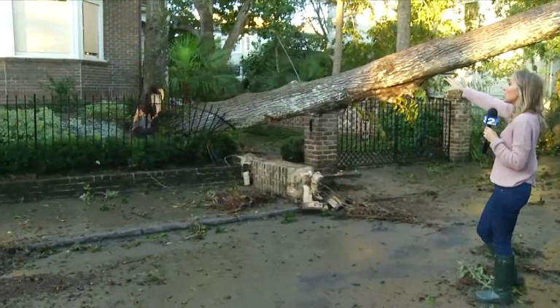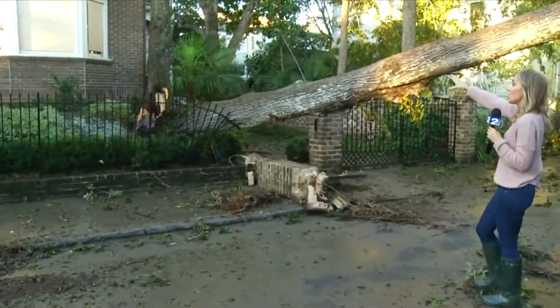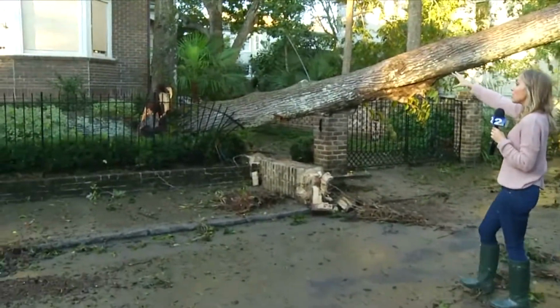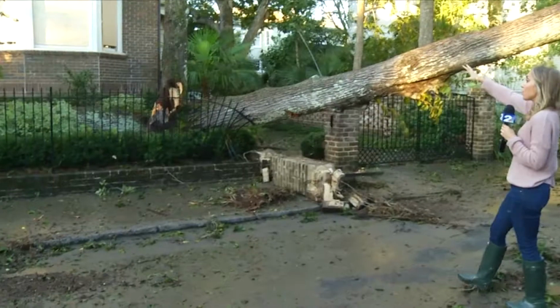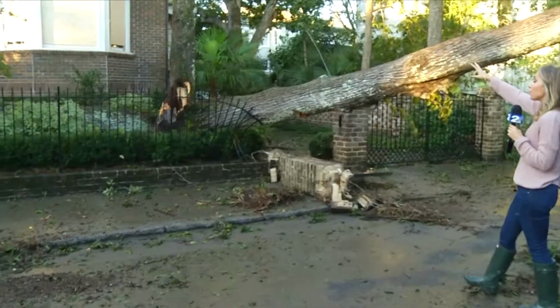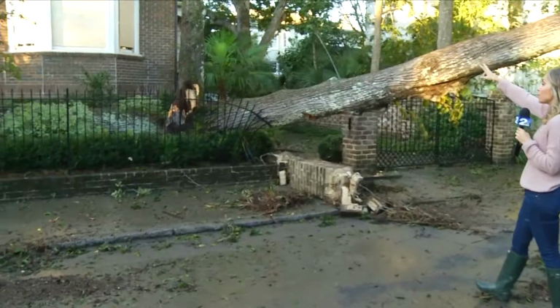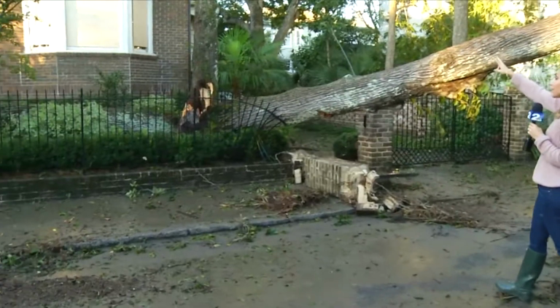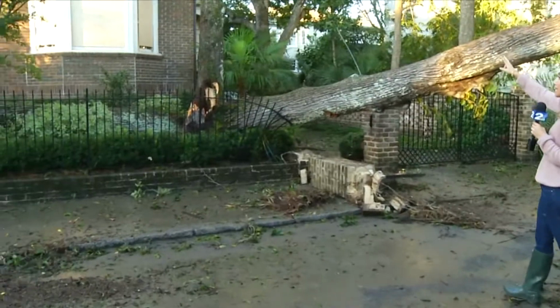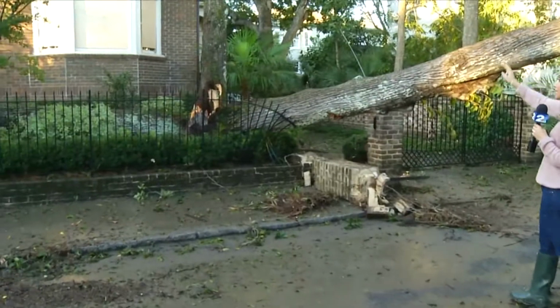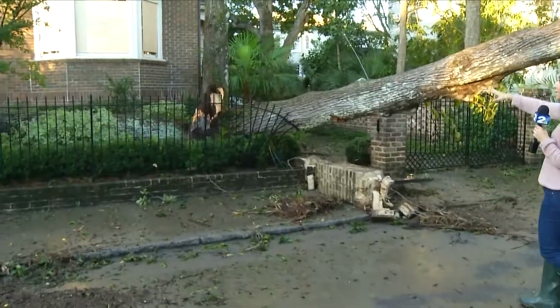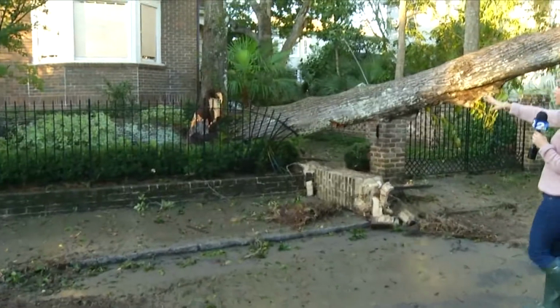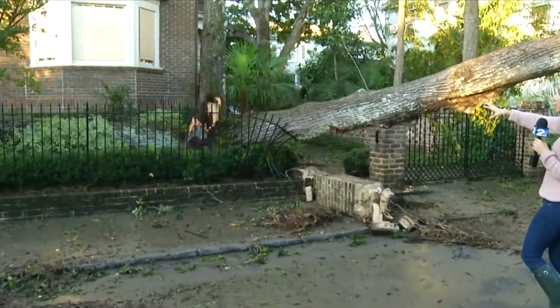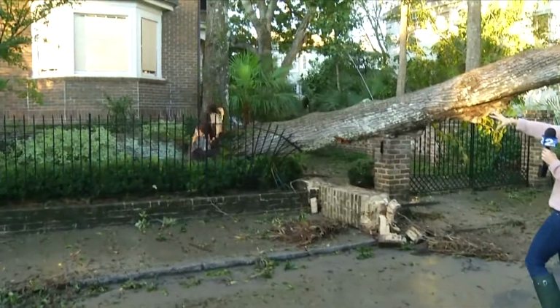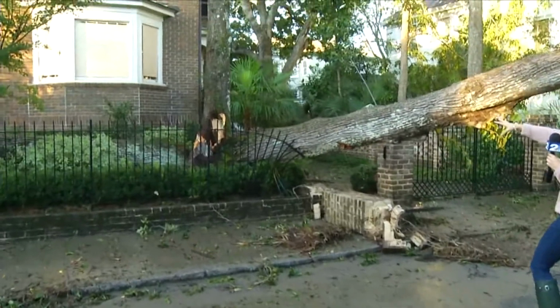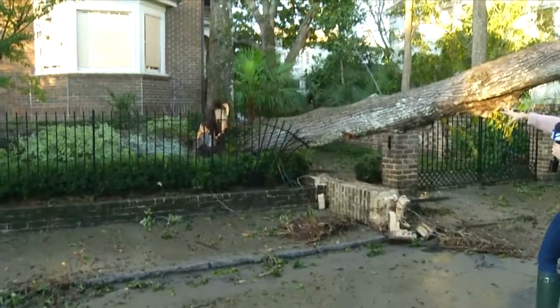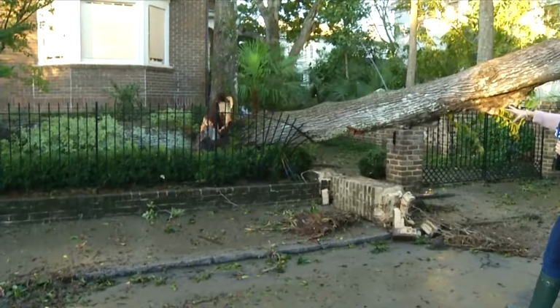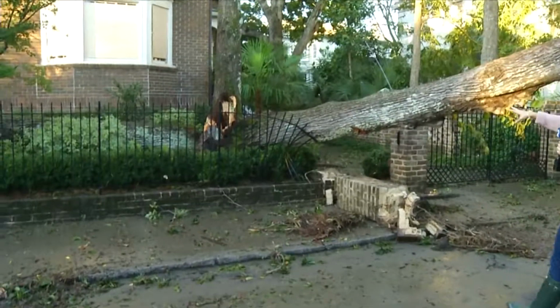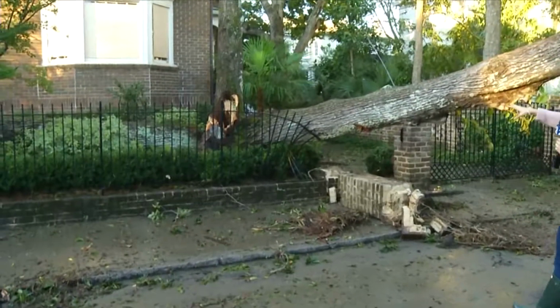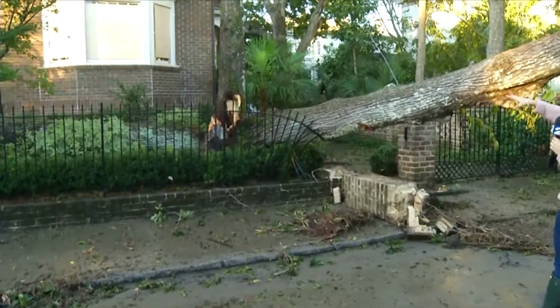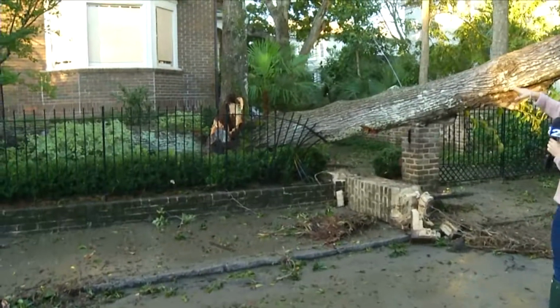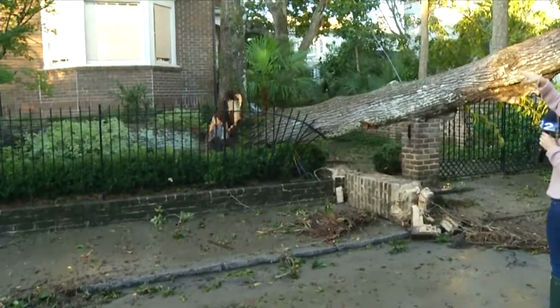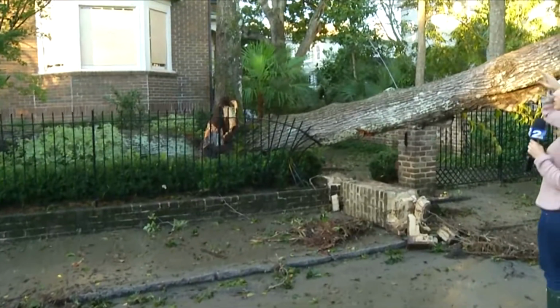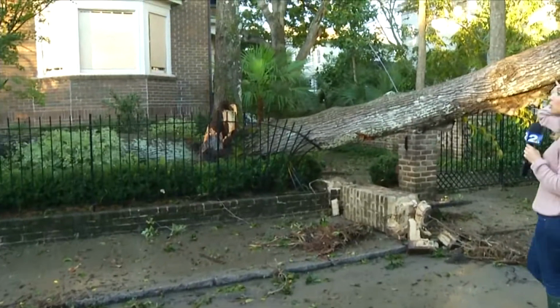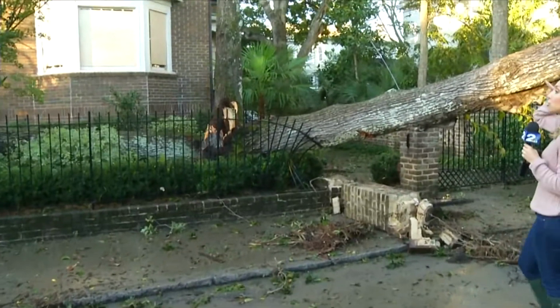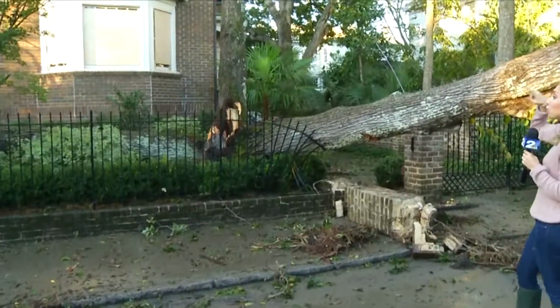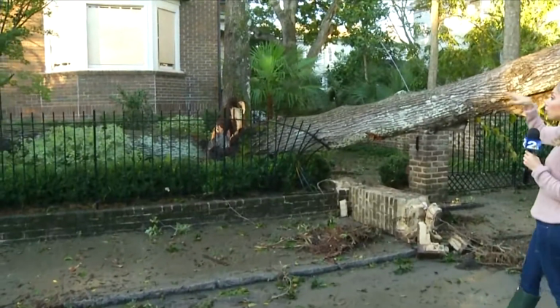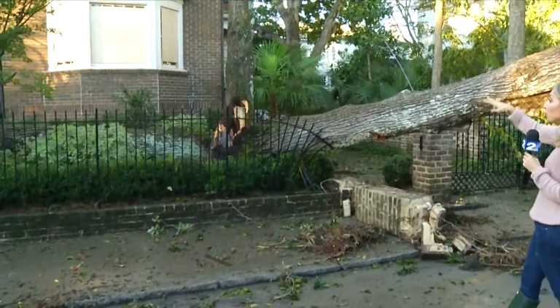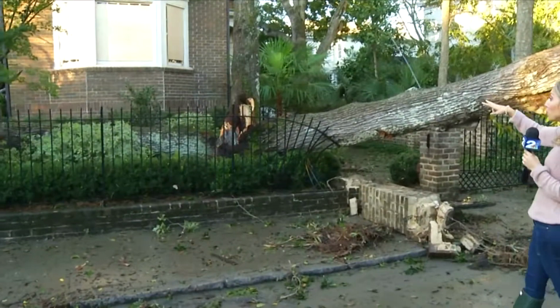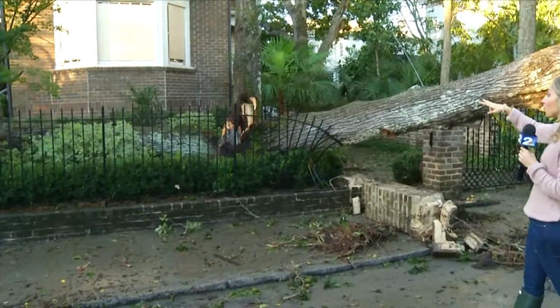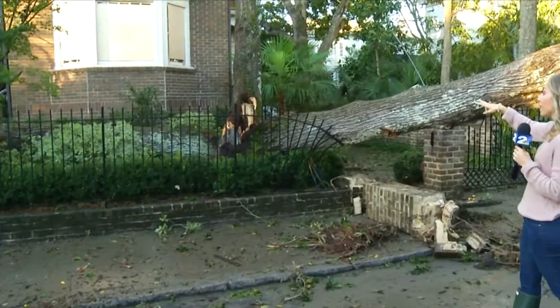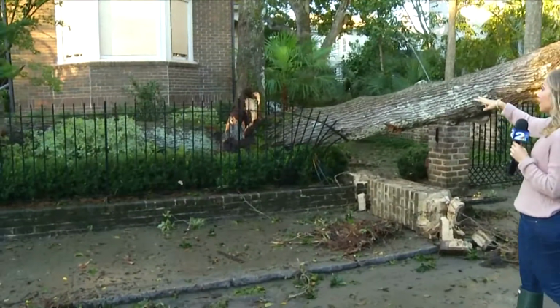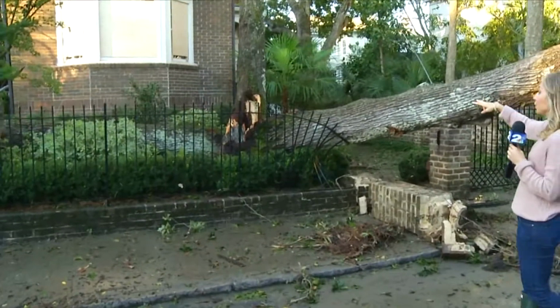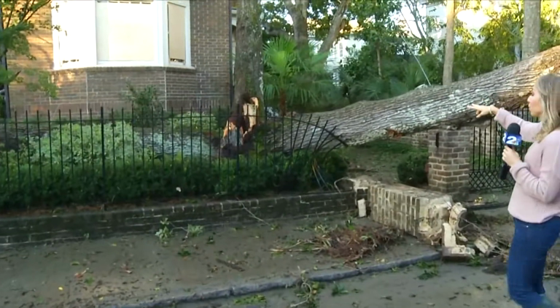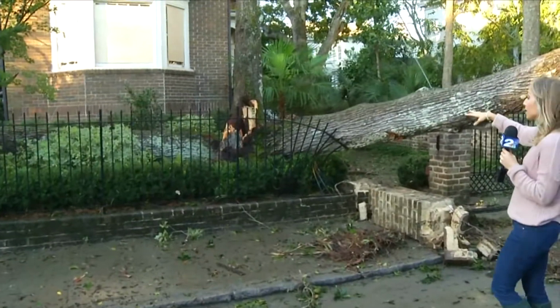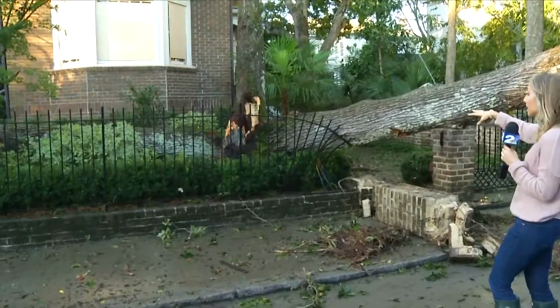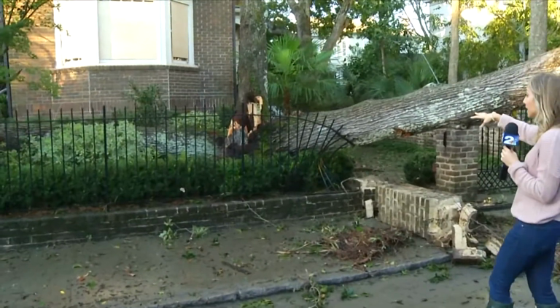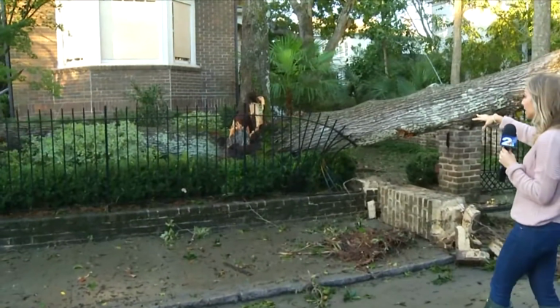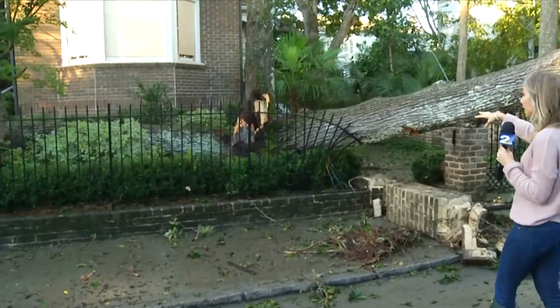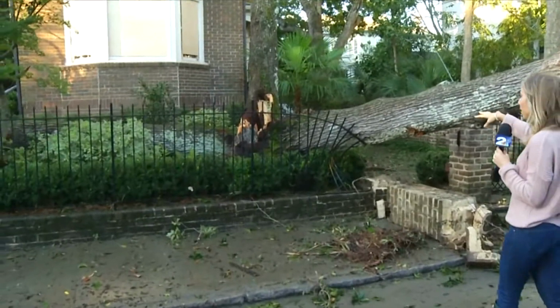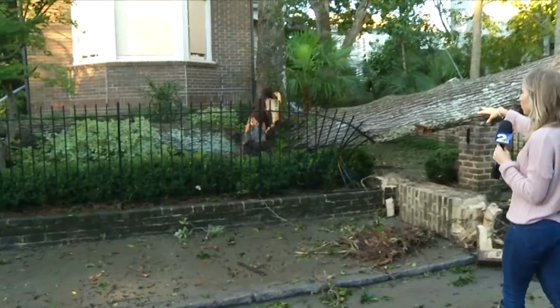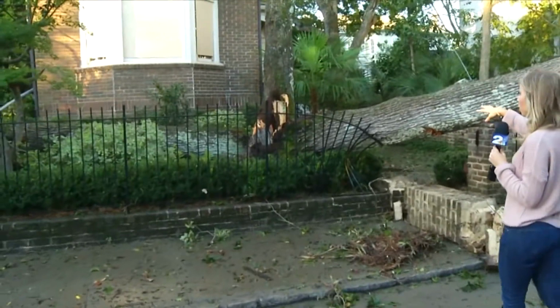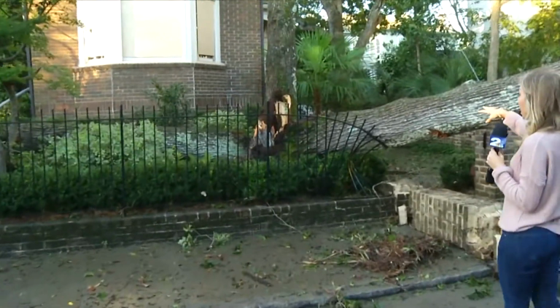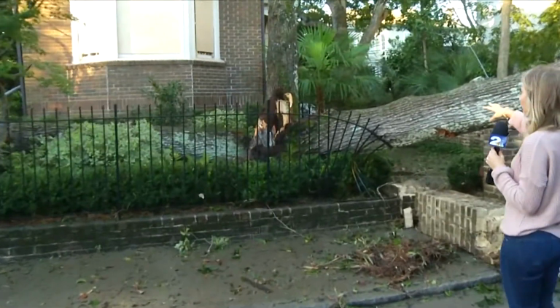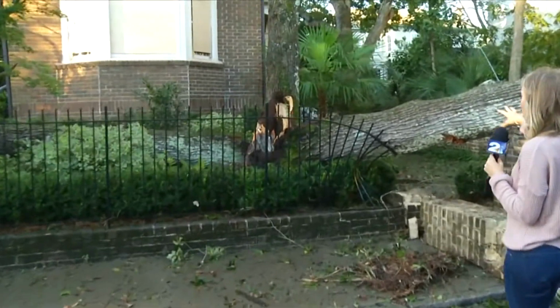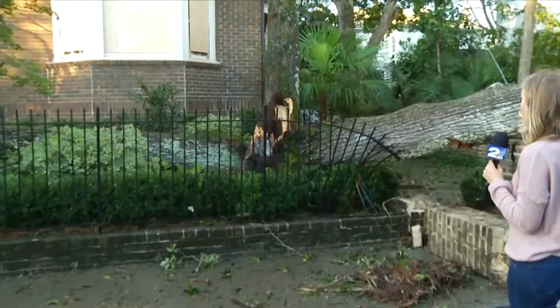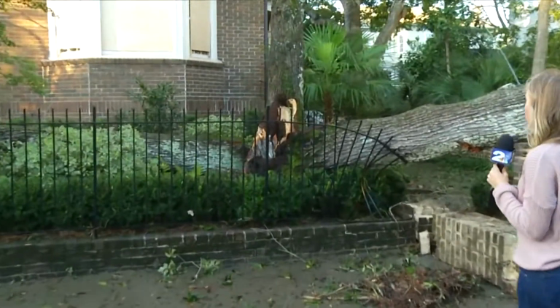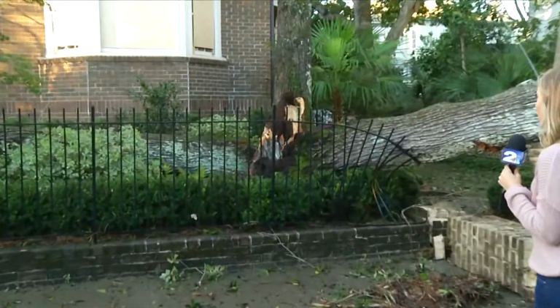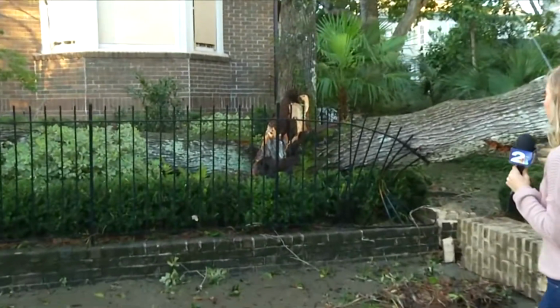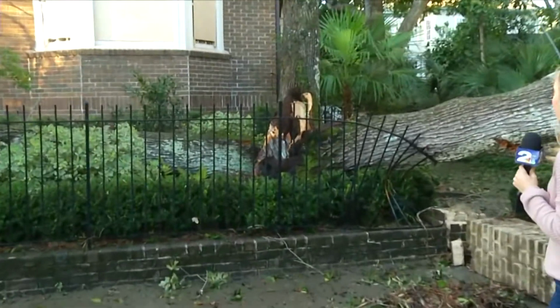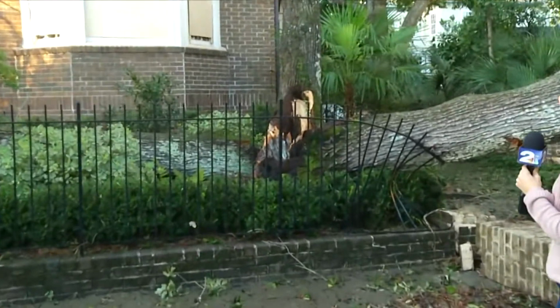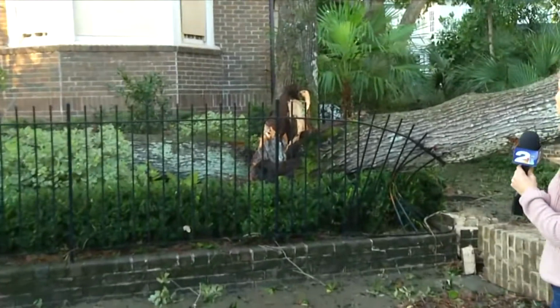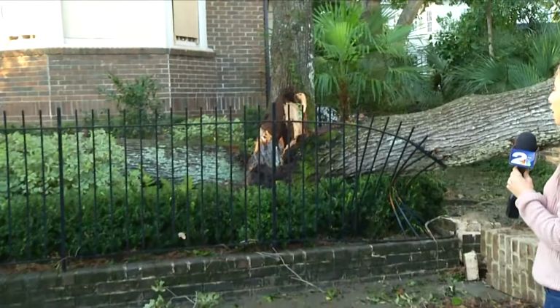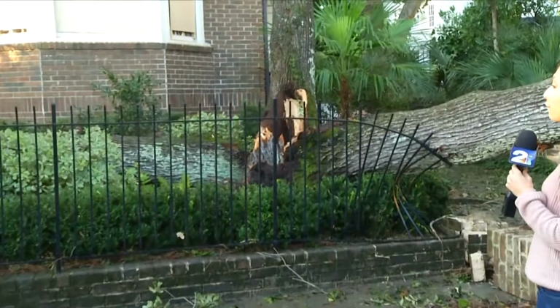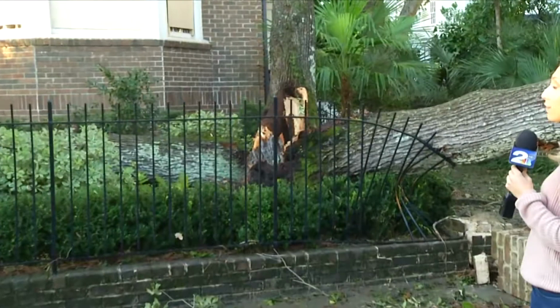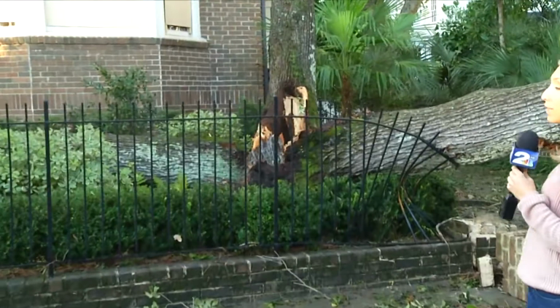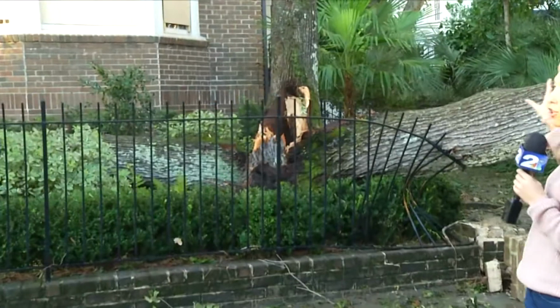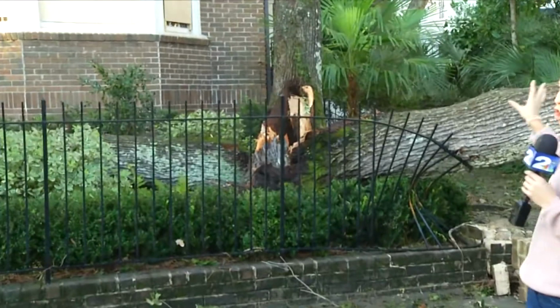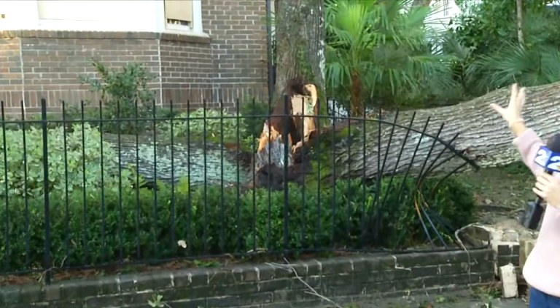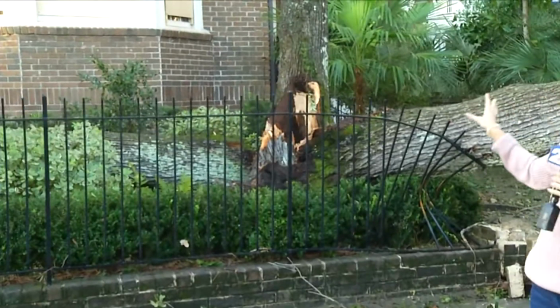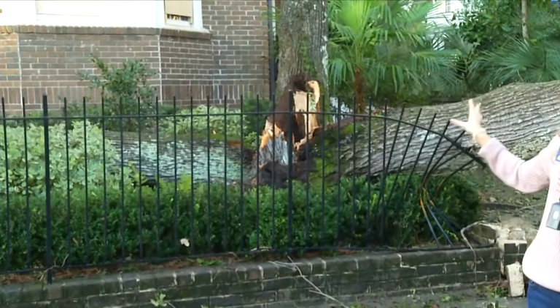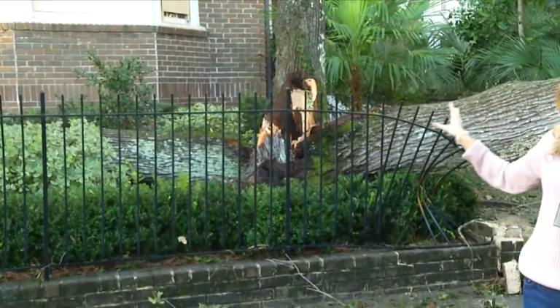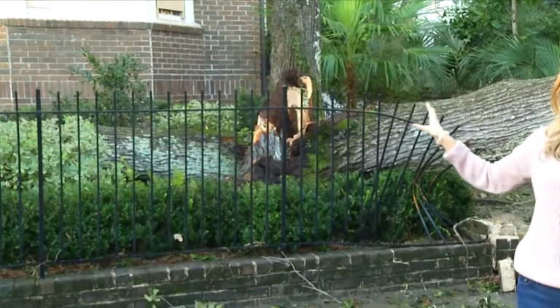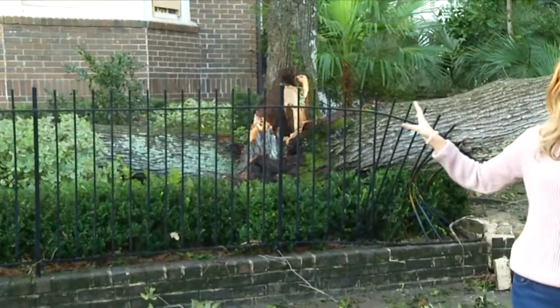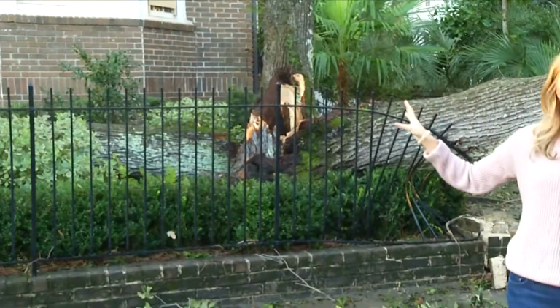Now, this is not just a split tree — it's split into two. And you can see the damage that it caused right here. Thankfully, the home is okay.